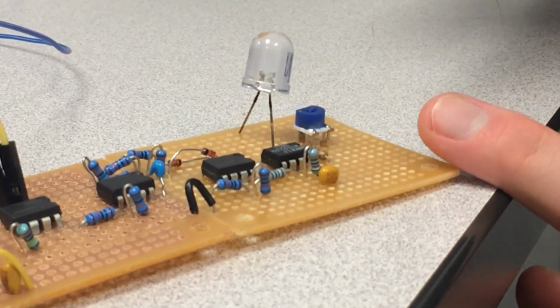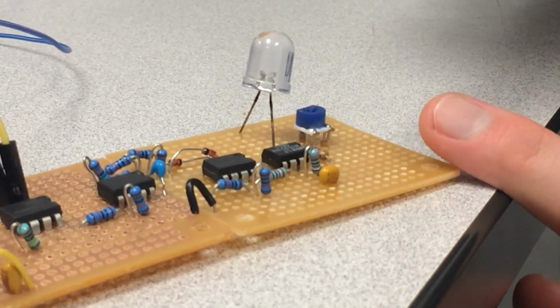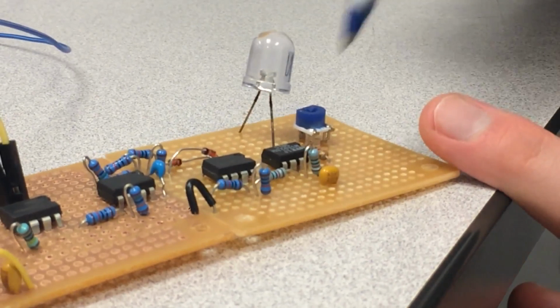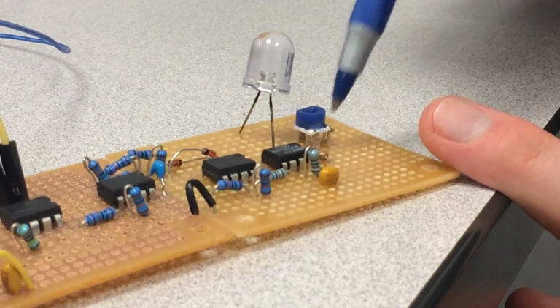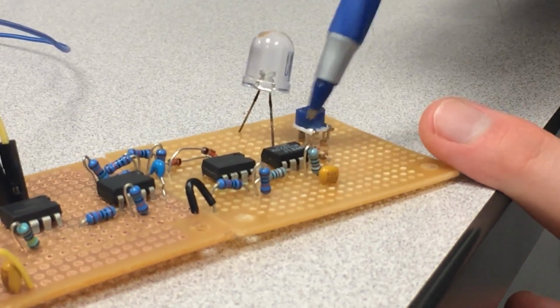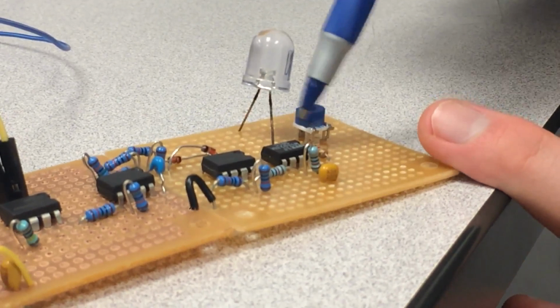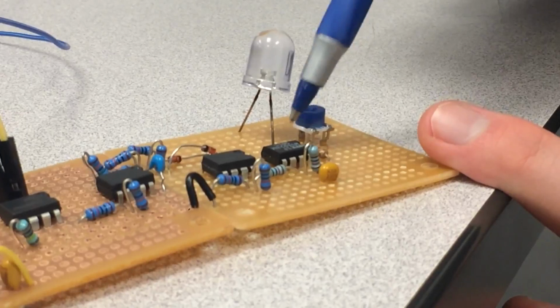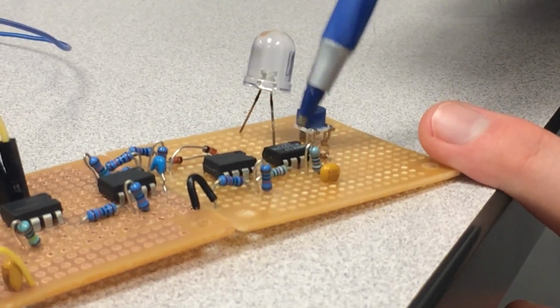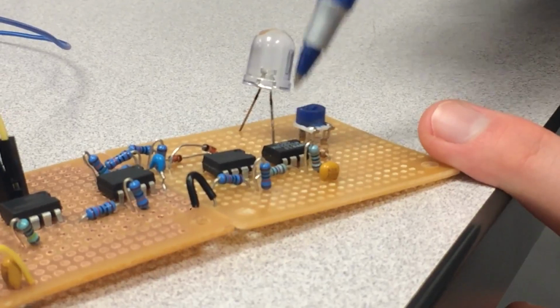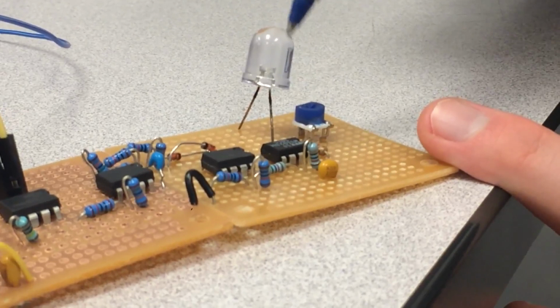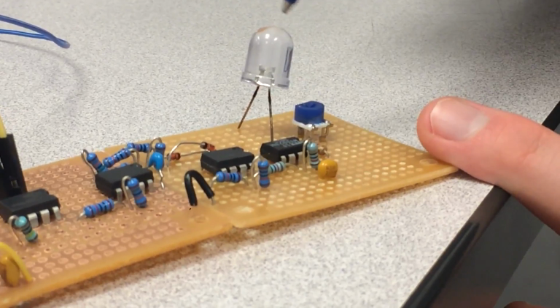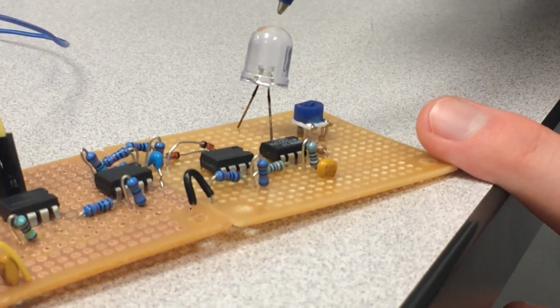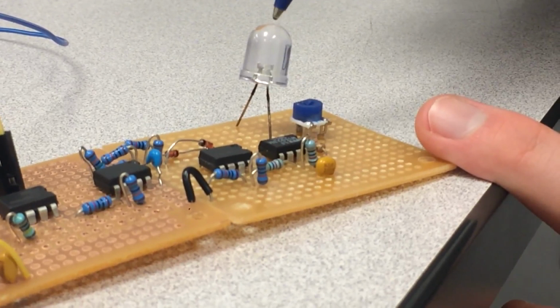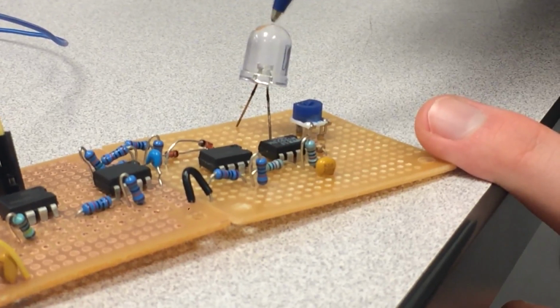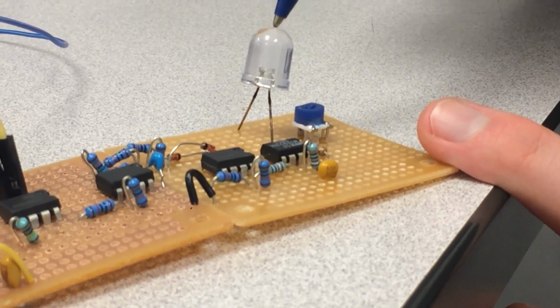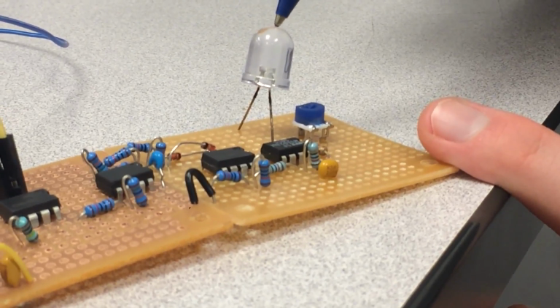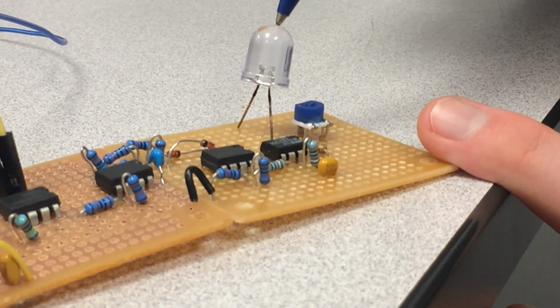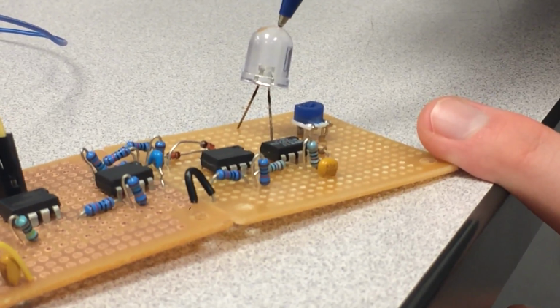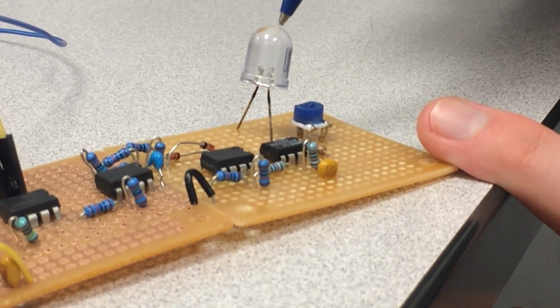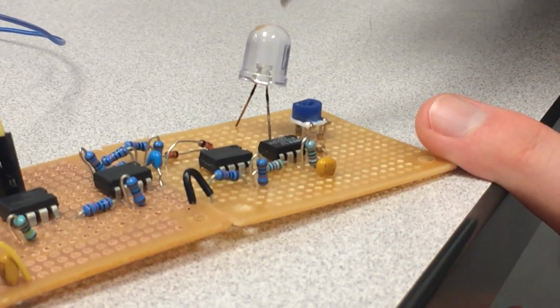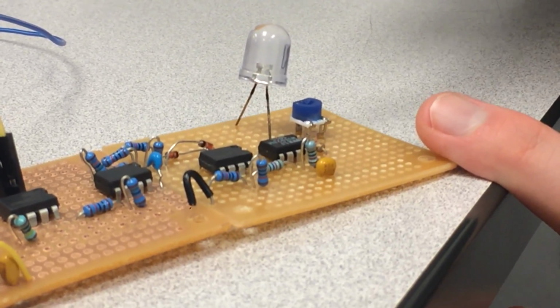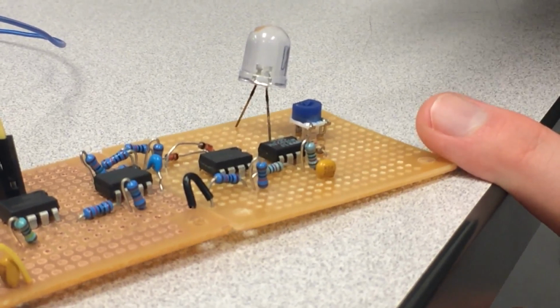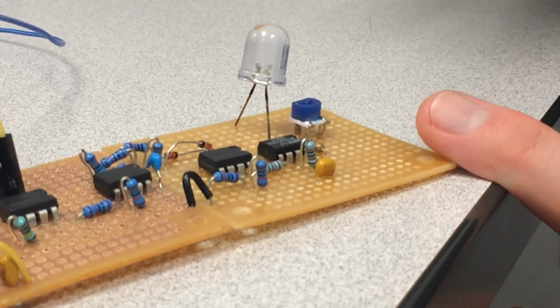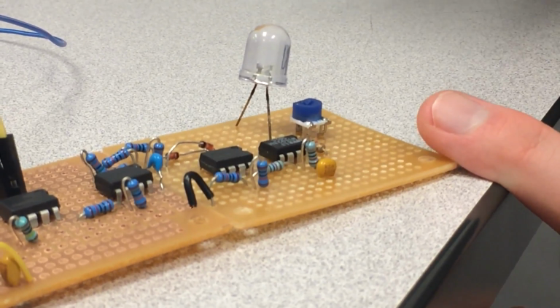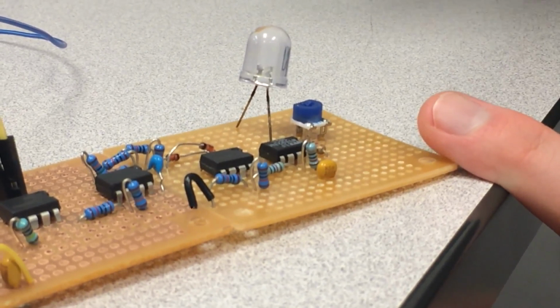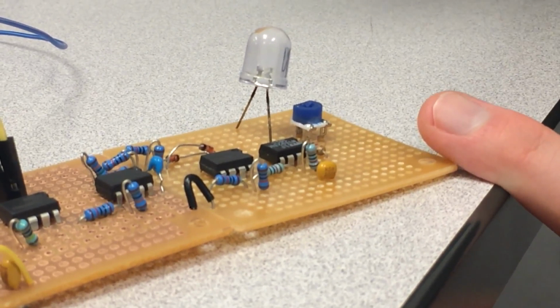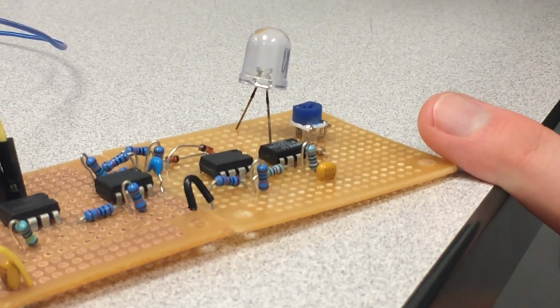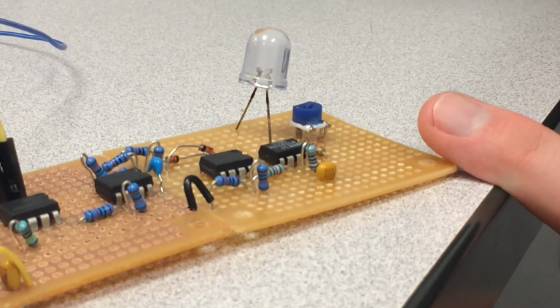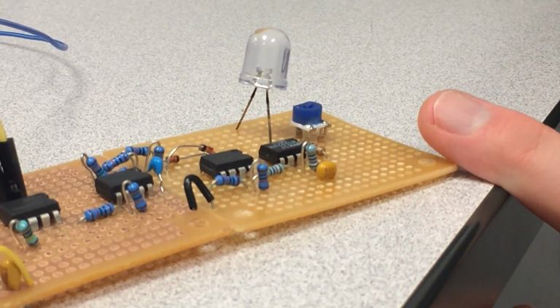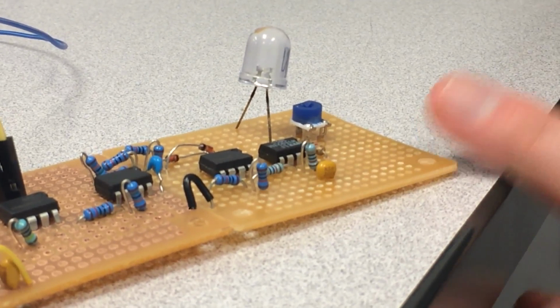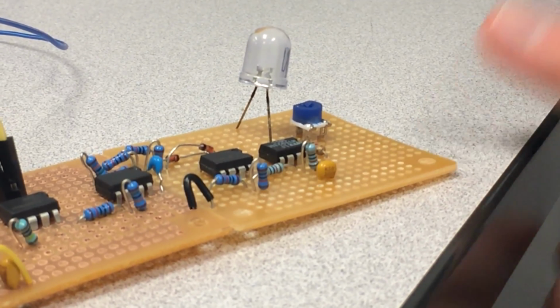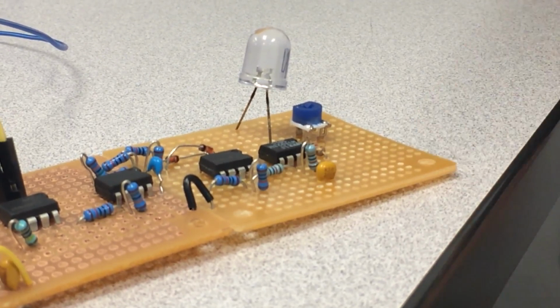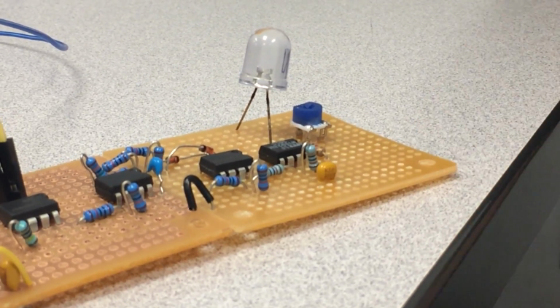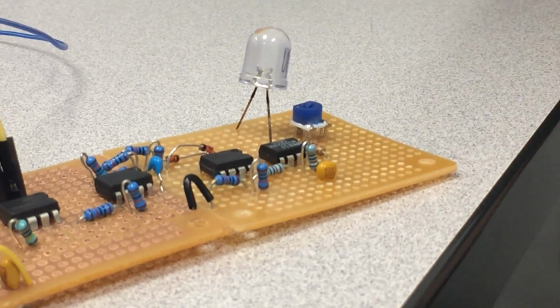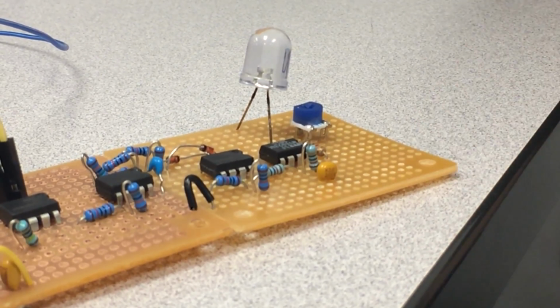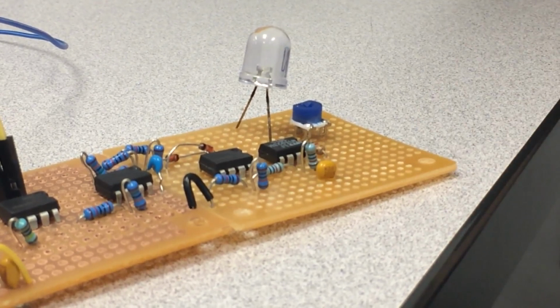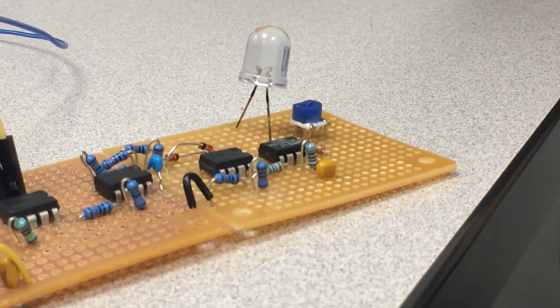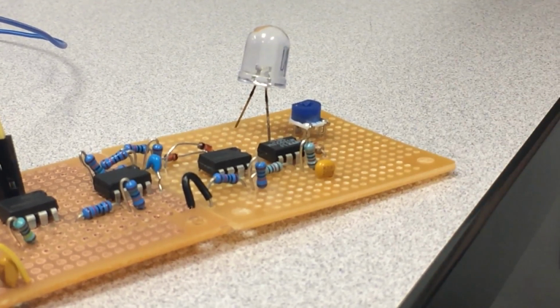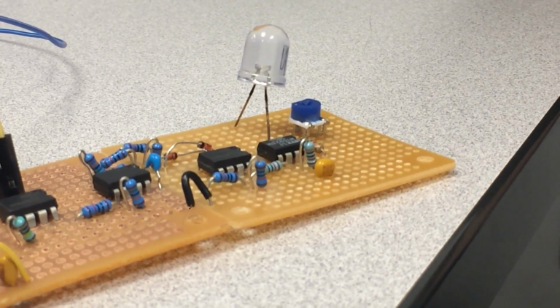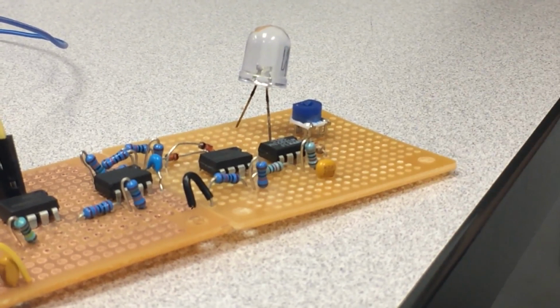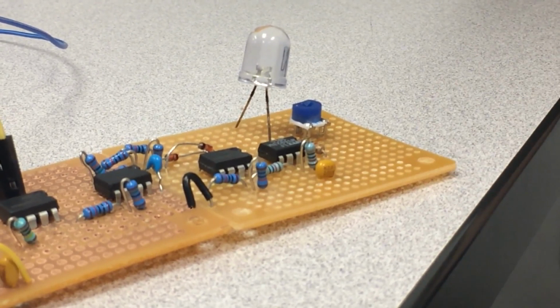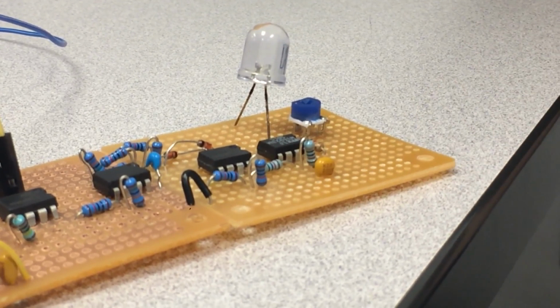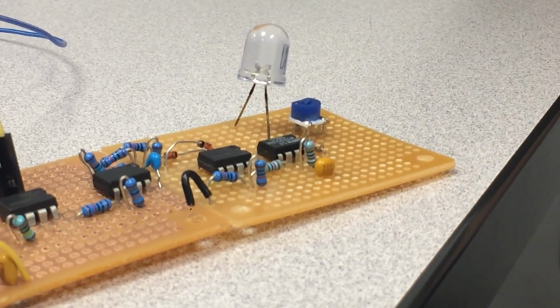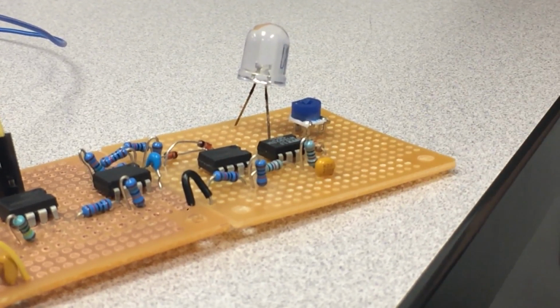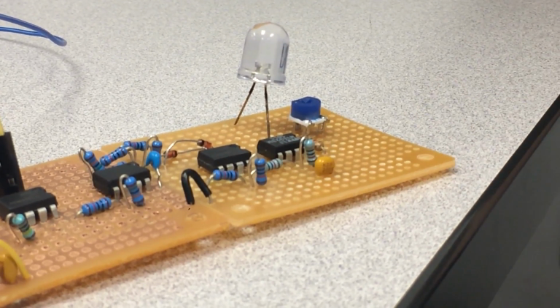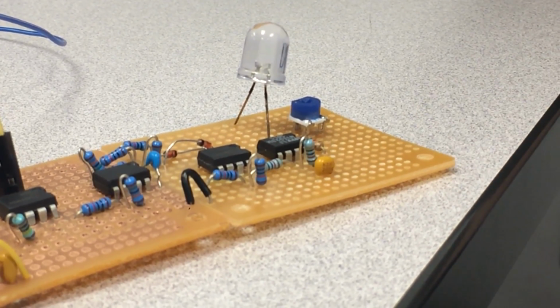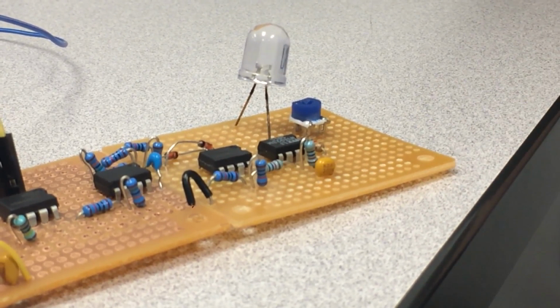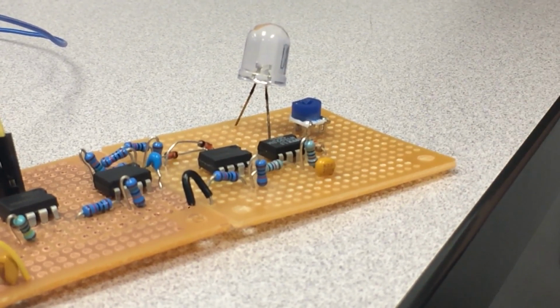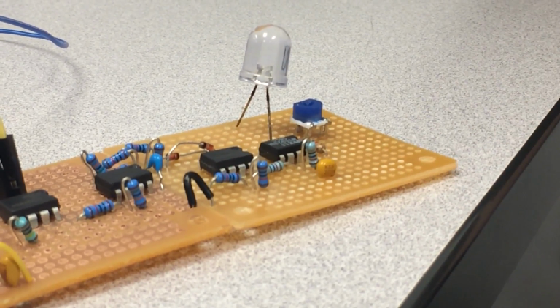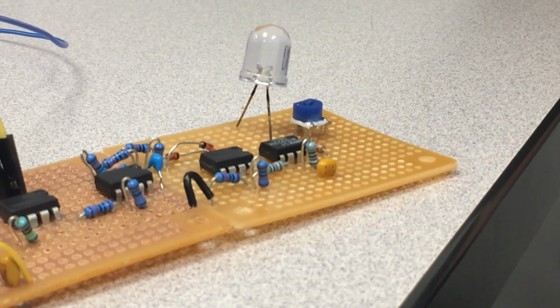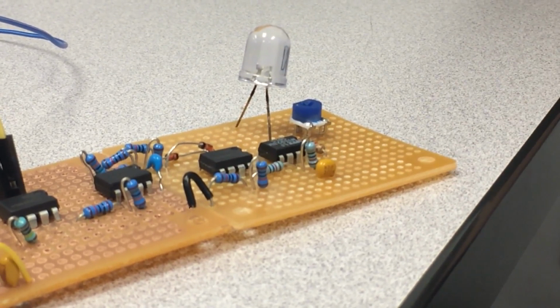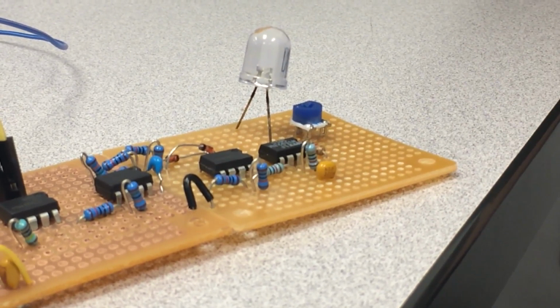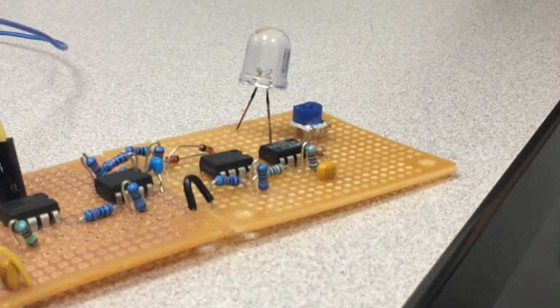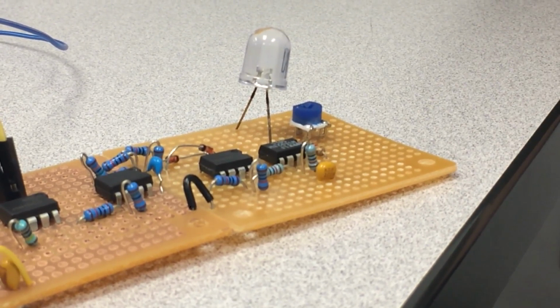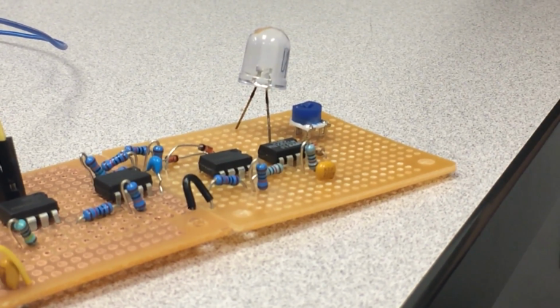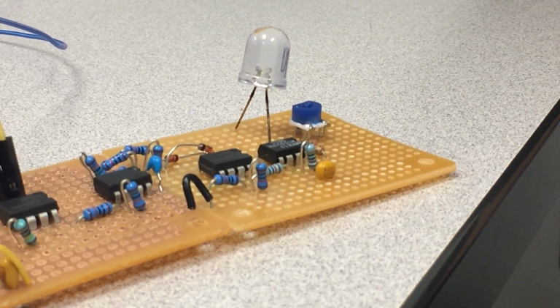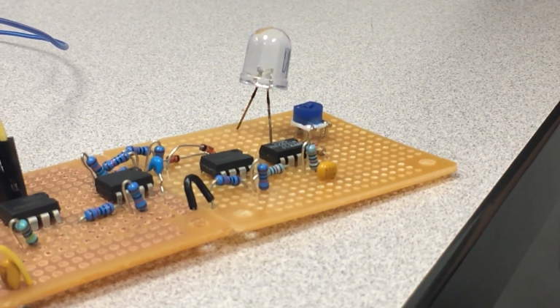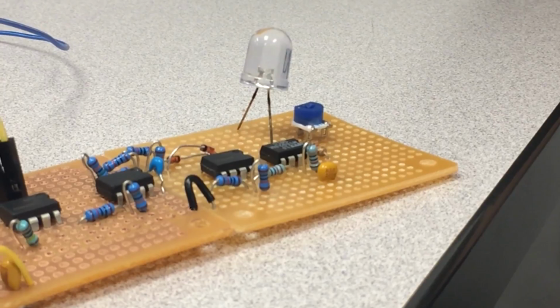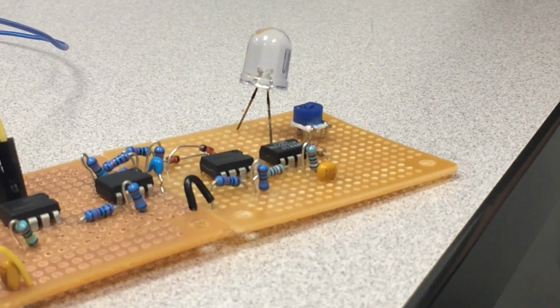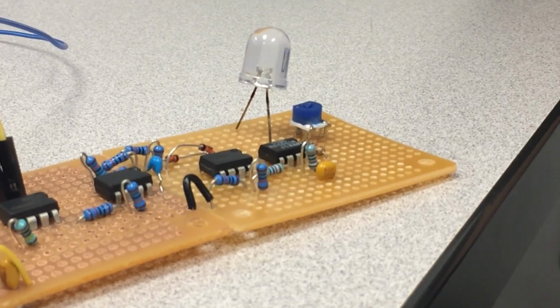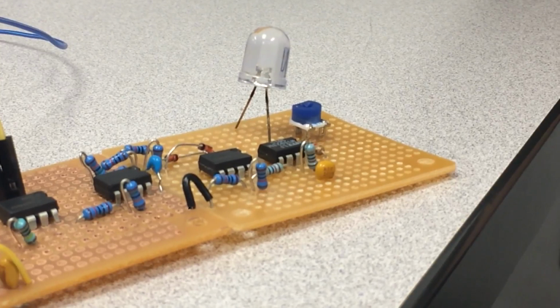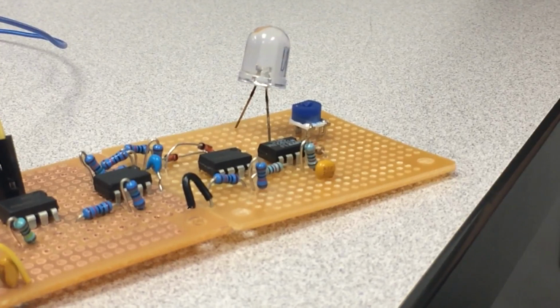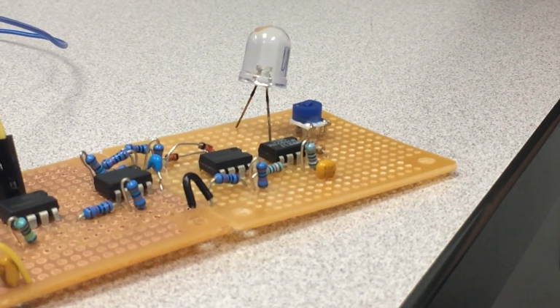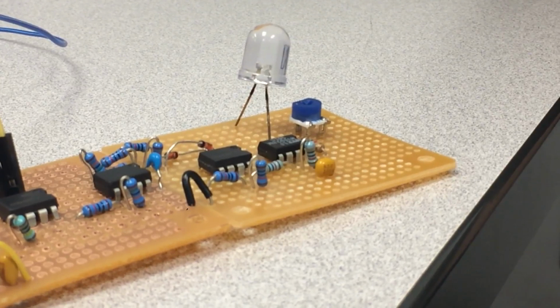This then lights up the LED depending on how much the muscle is flexed when it's attached to the electrodes.